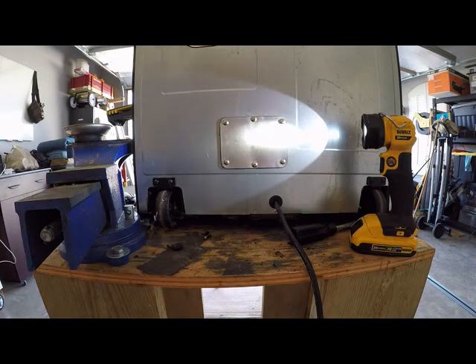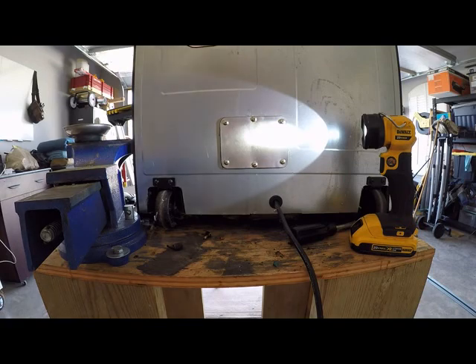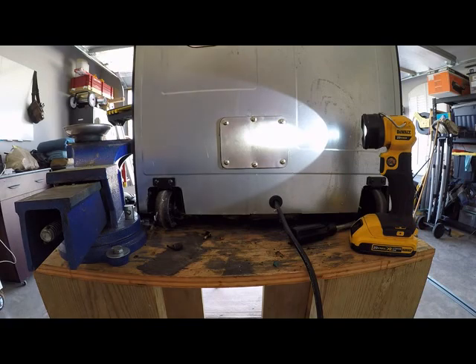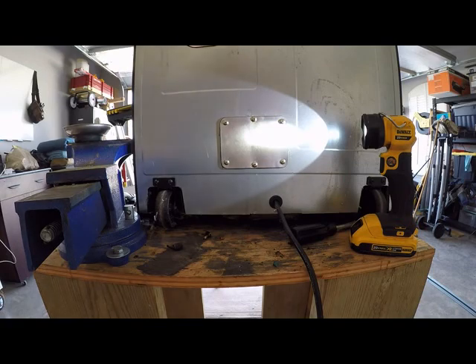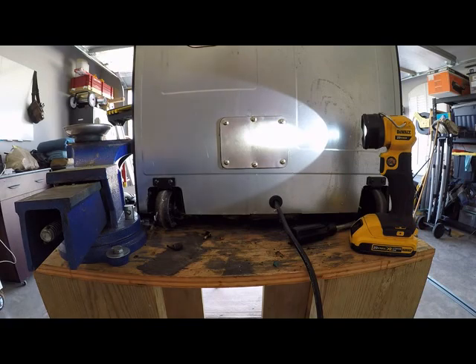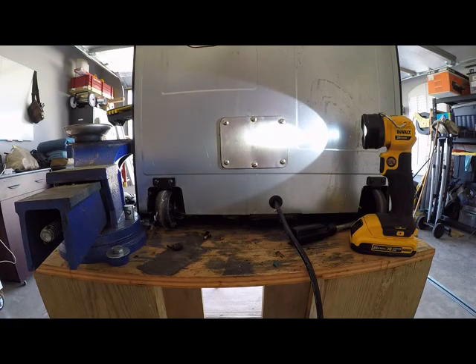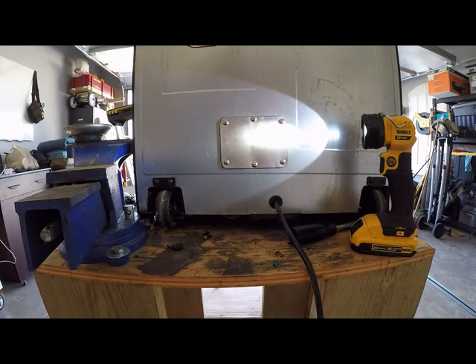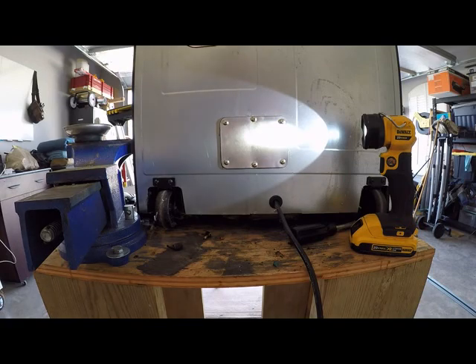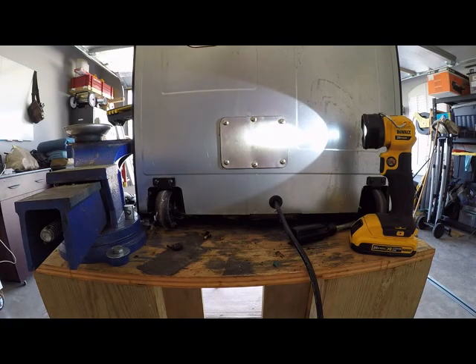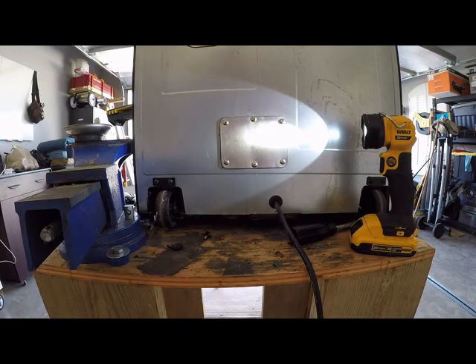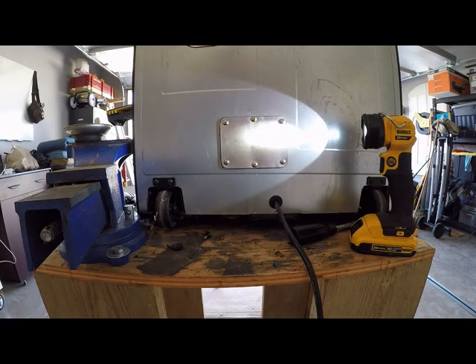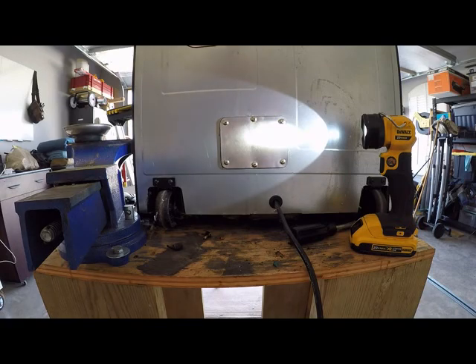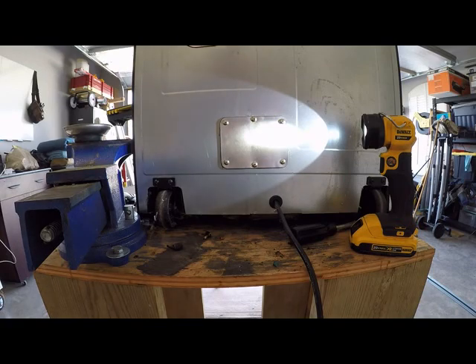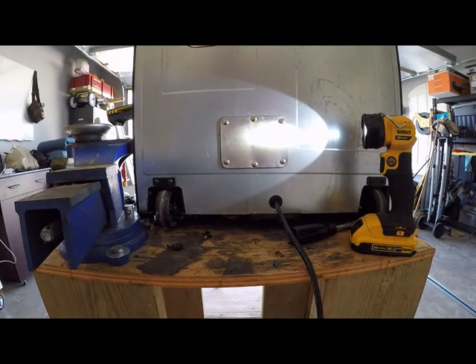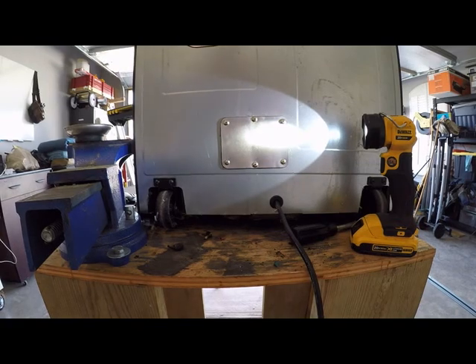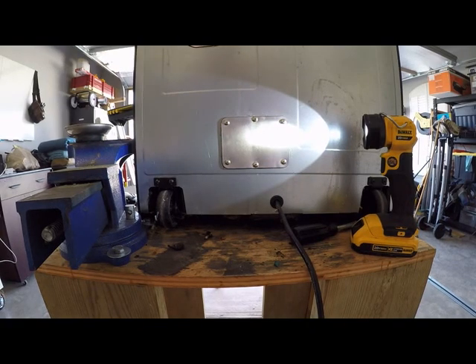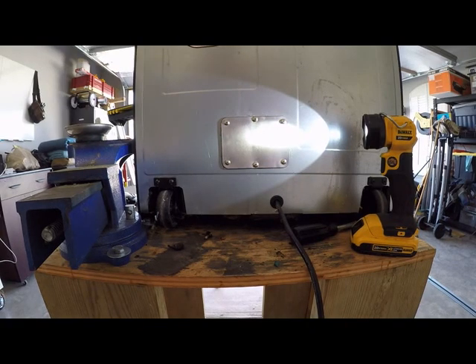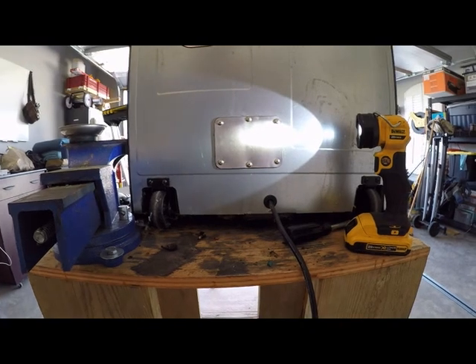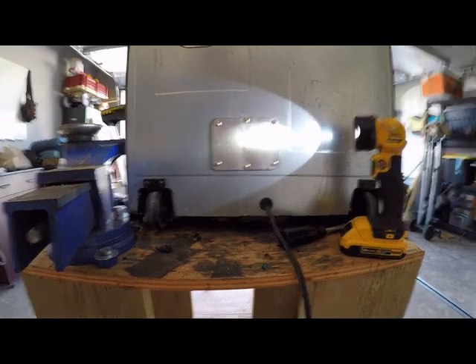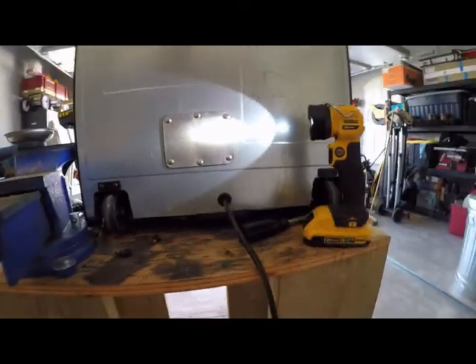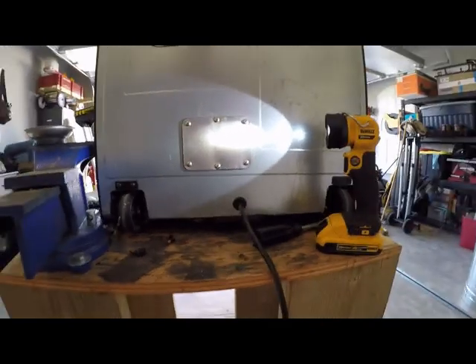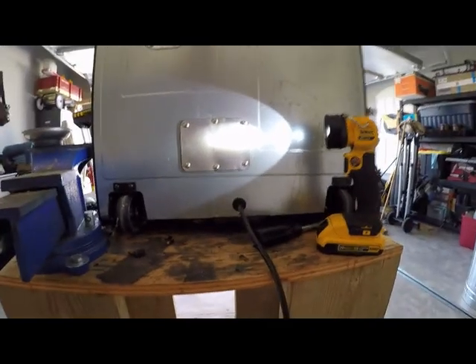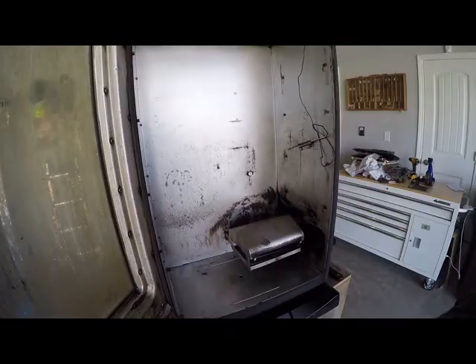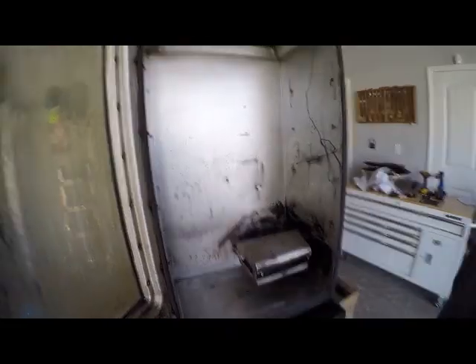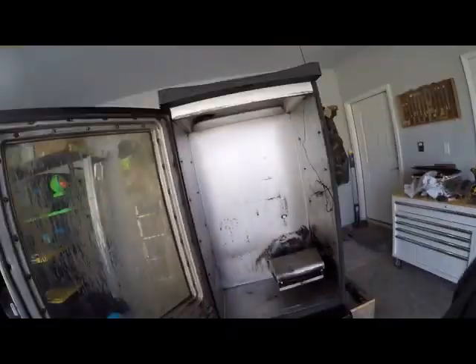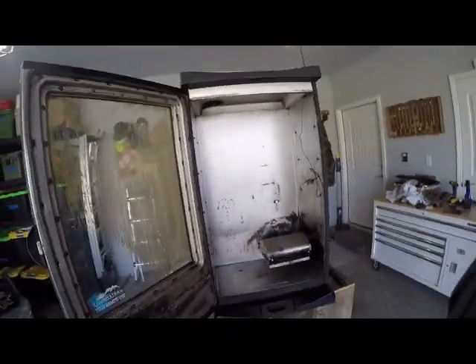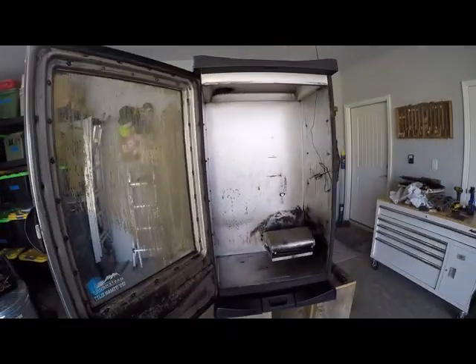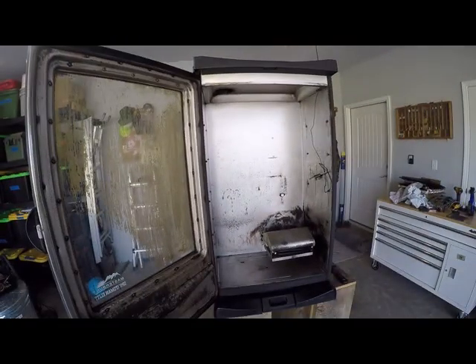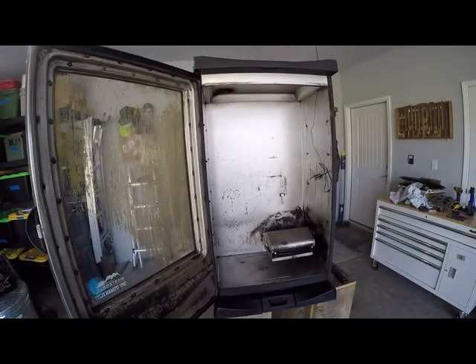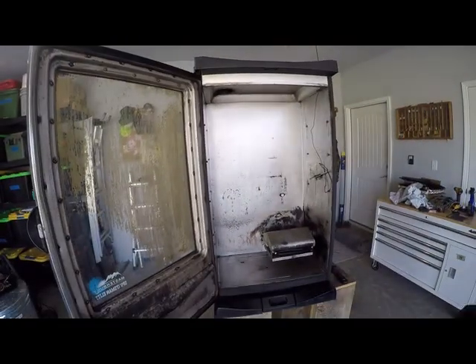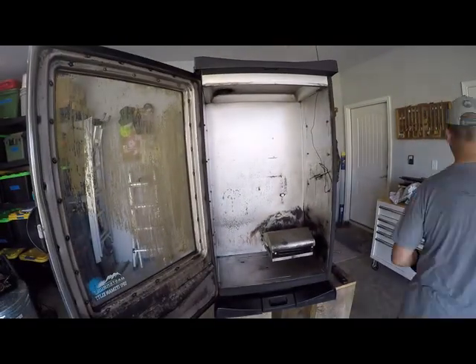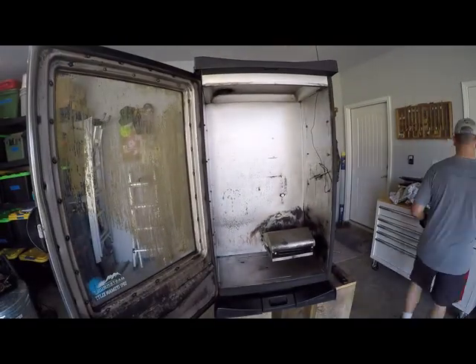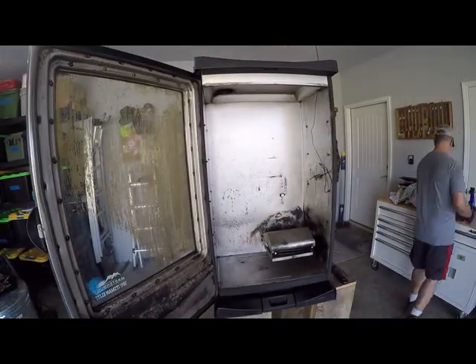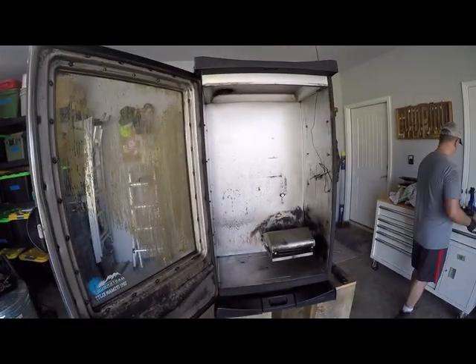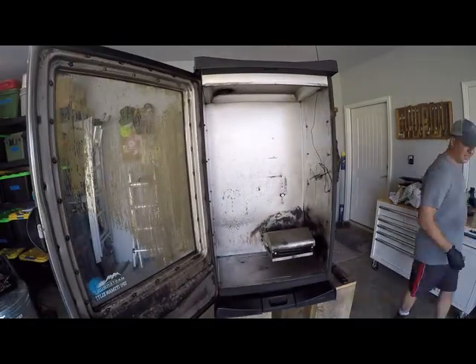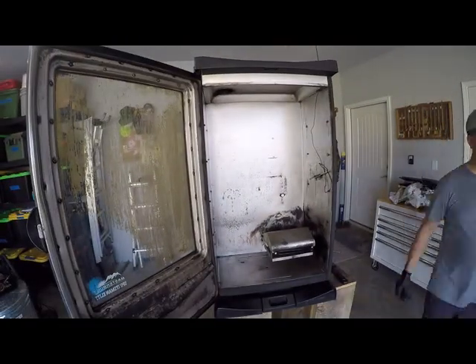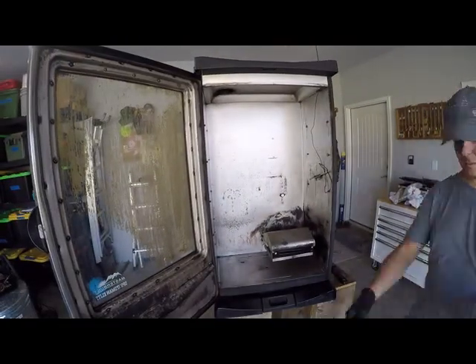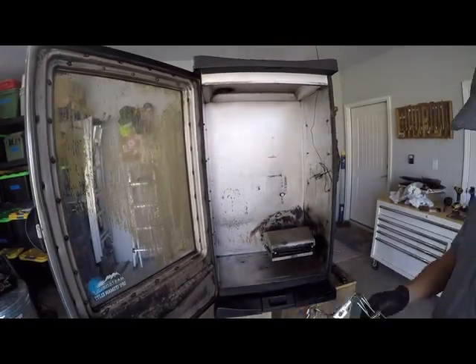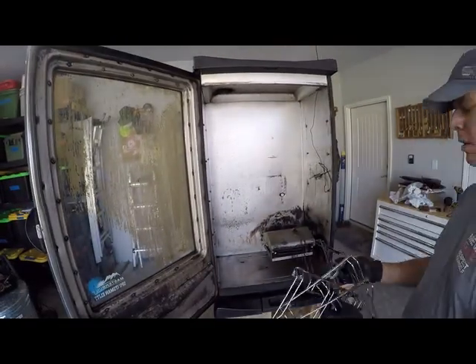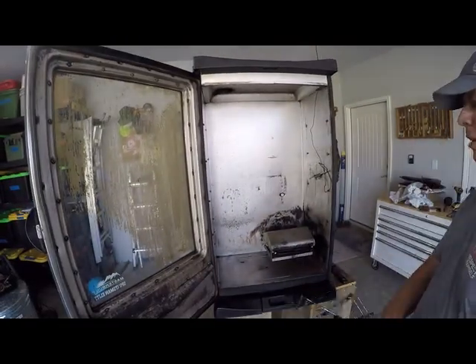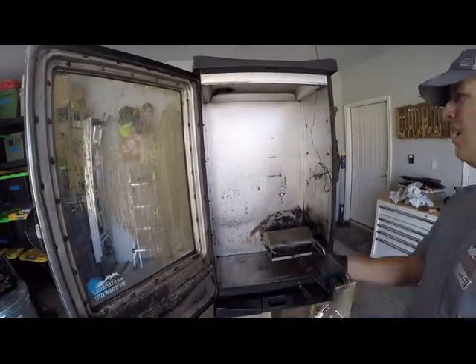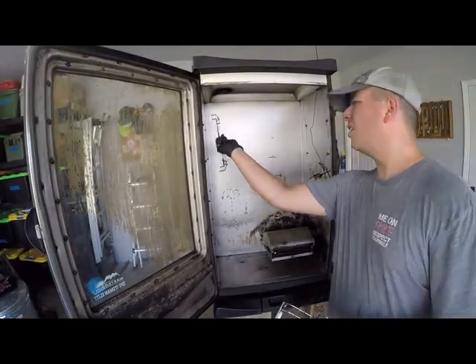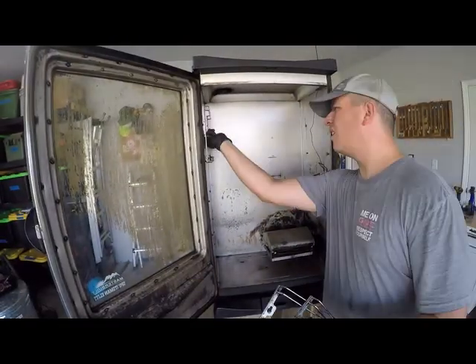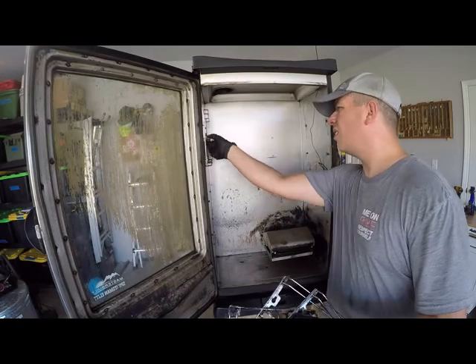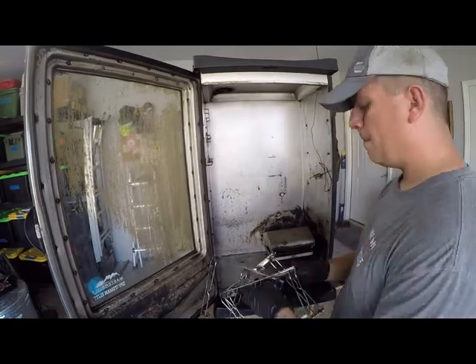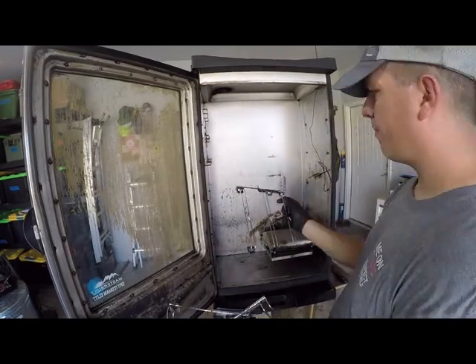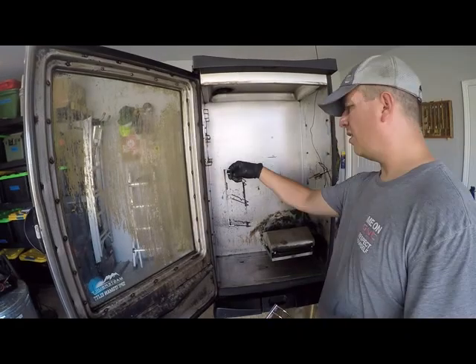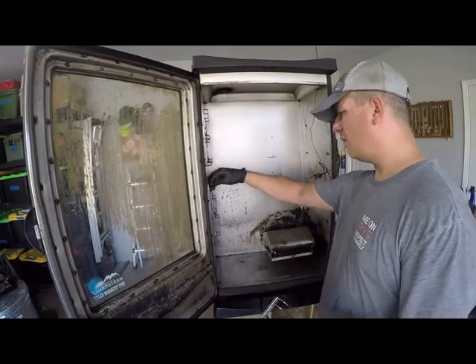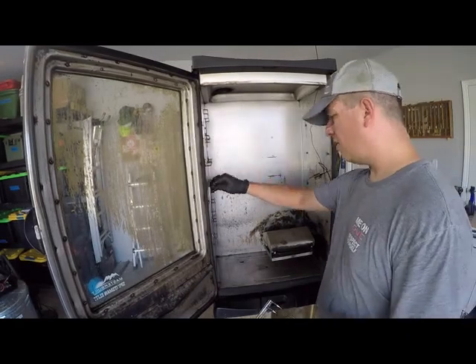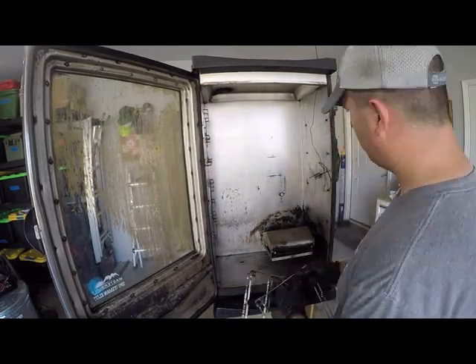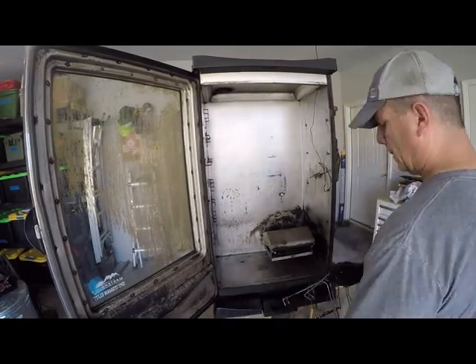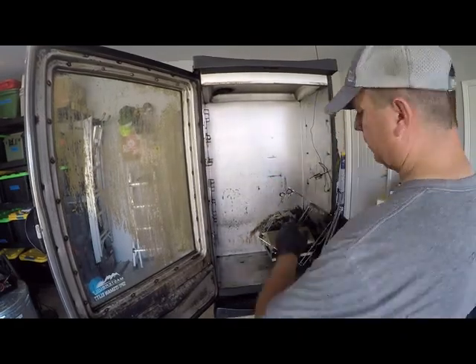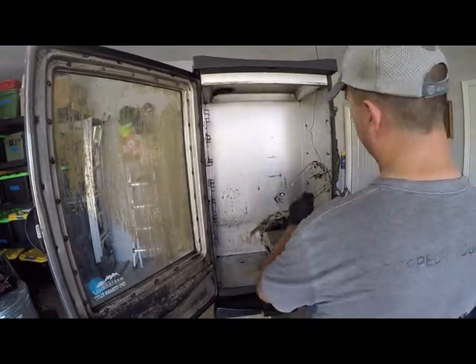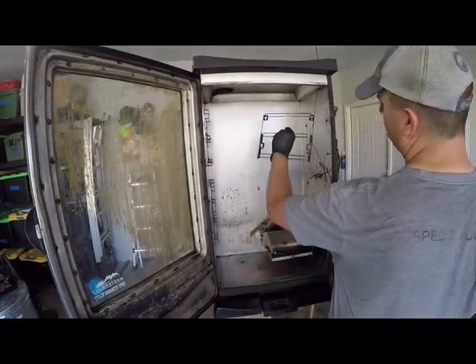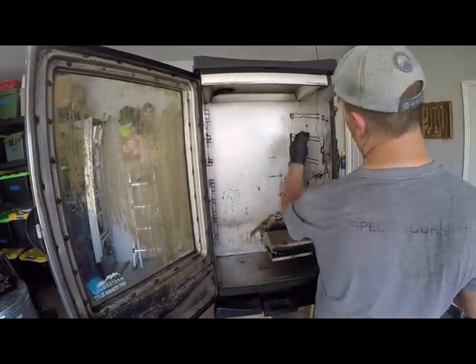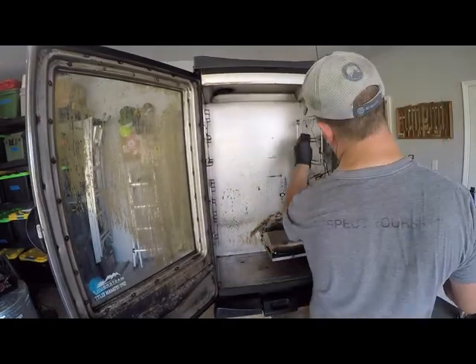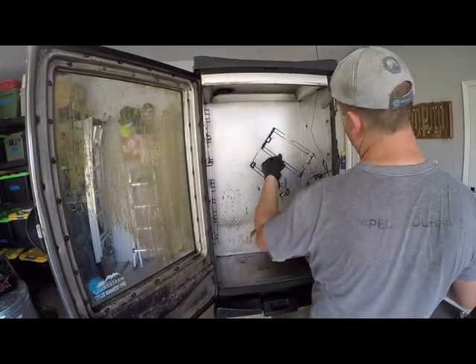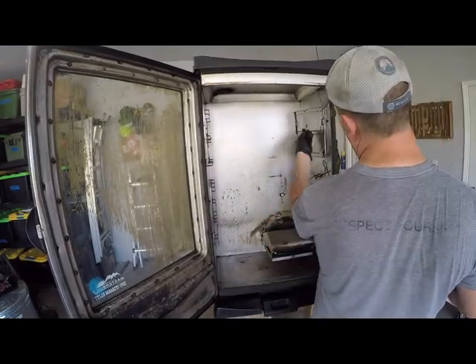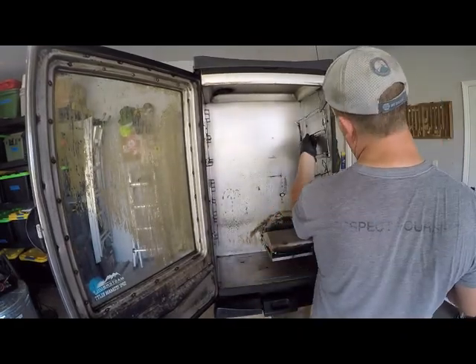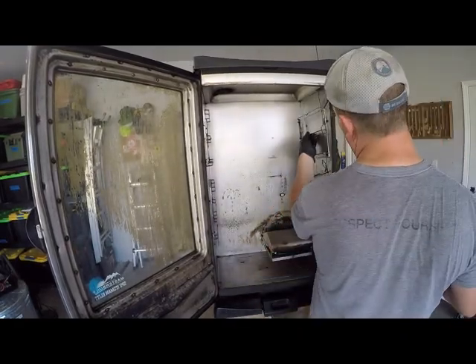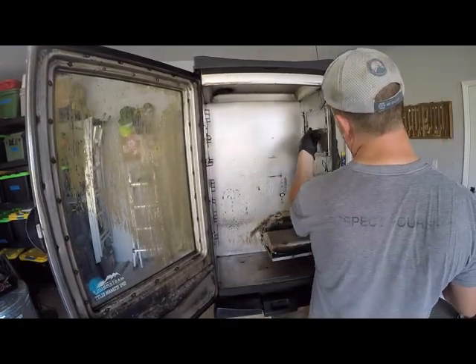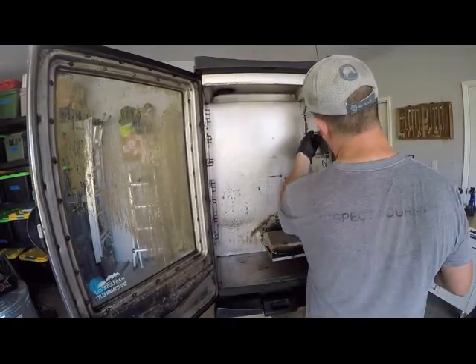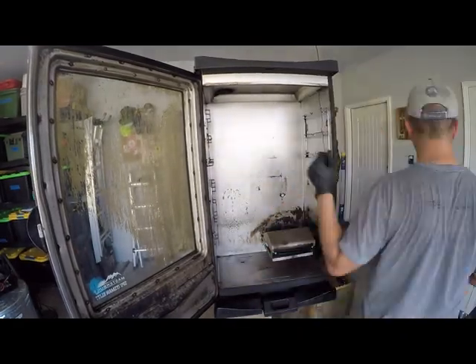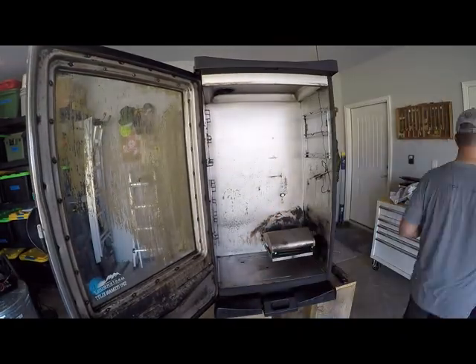Alright, let's put everything back in the front.